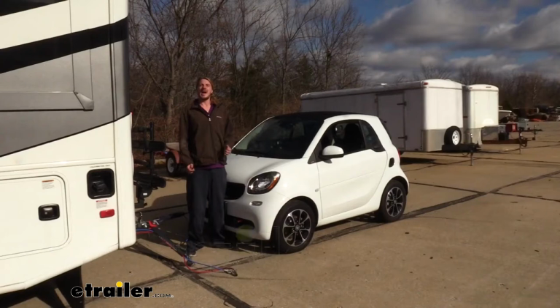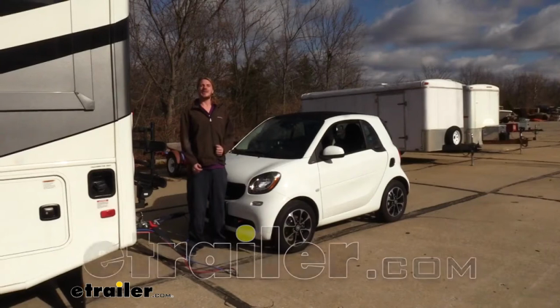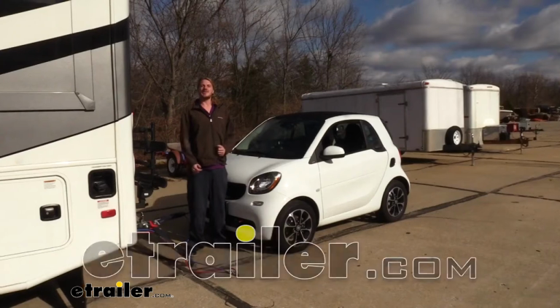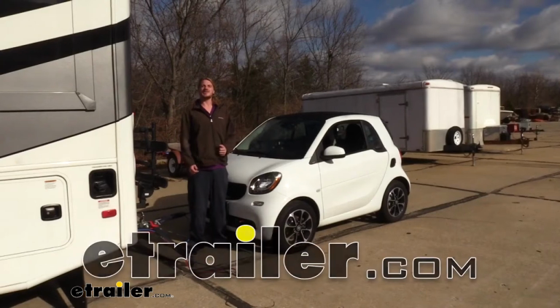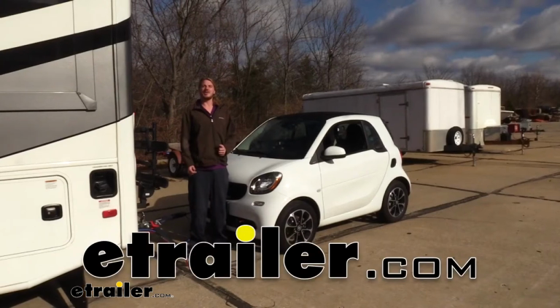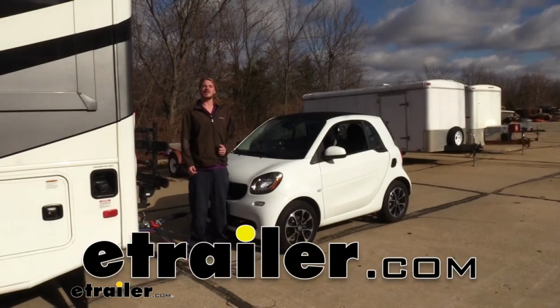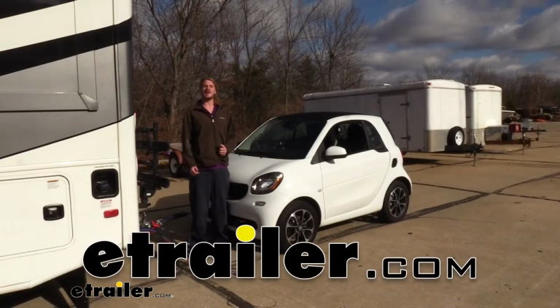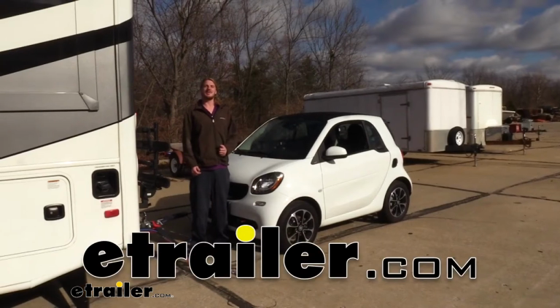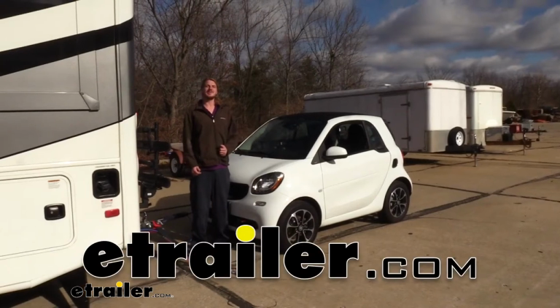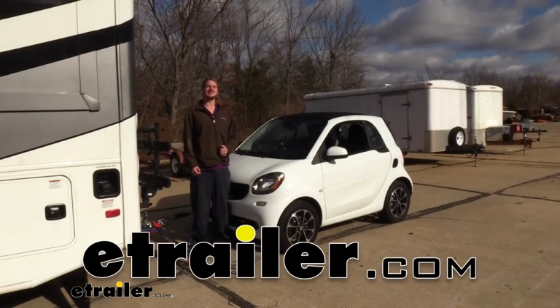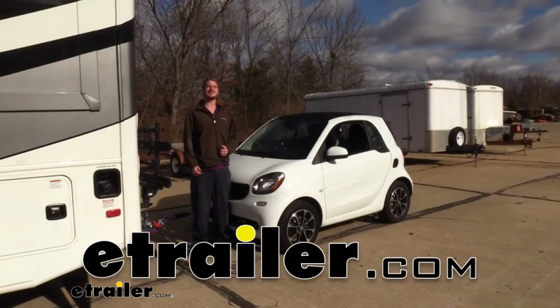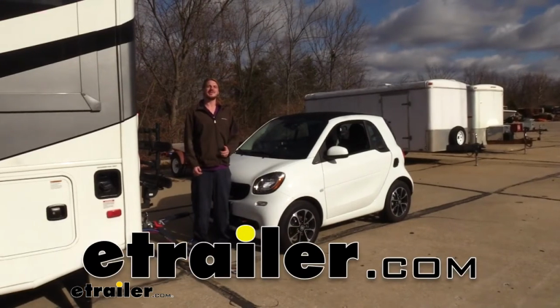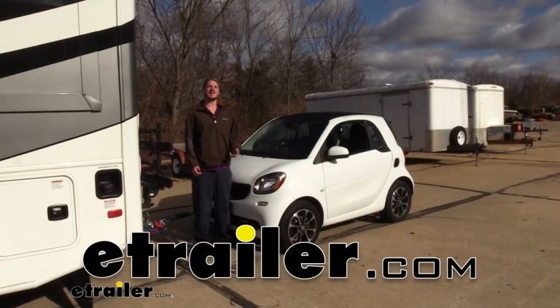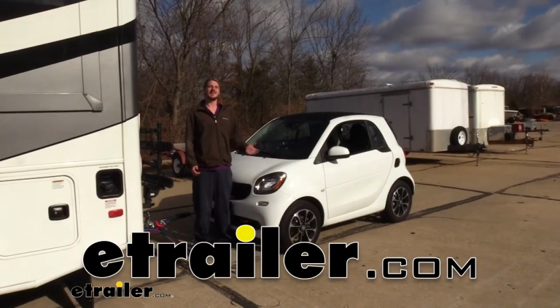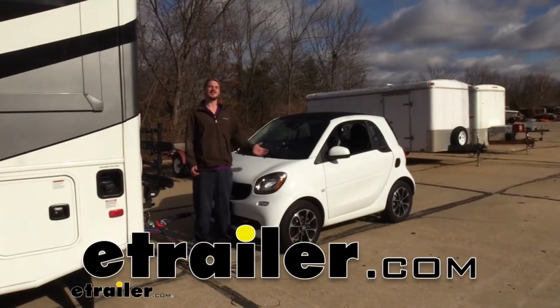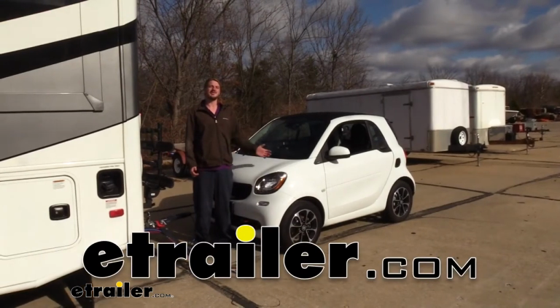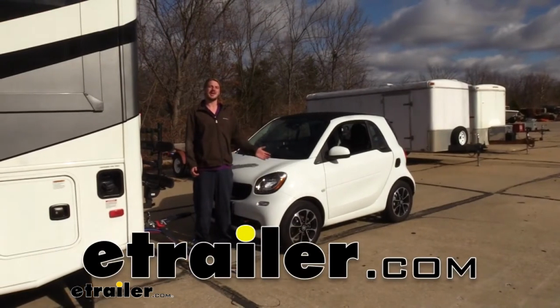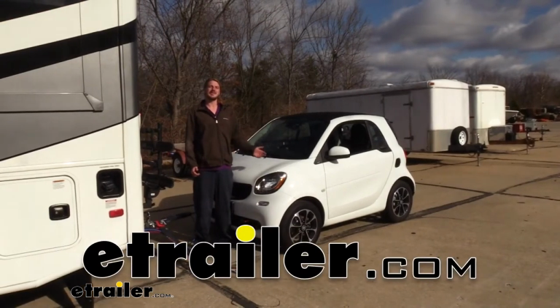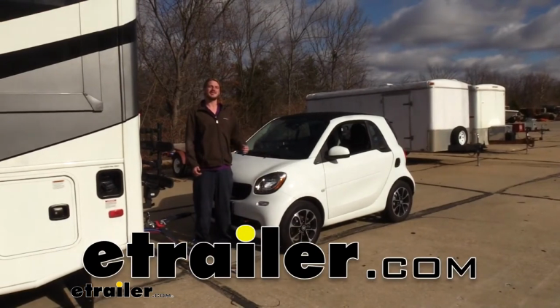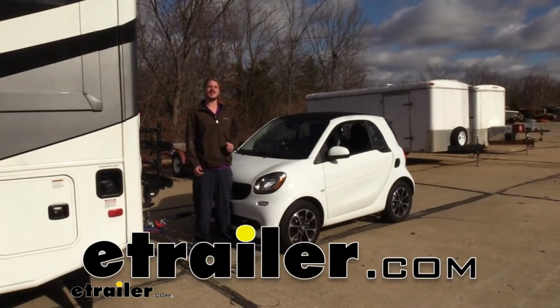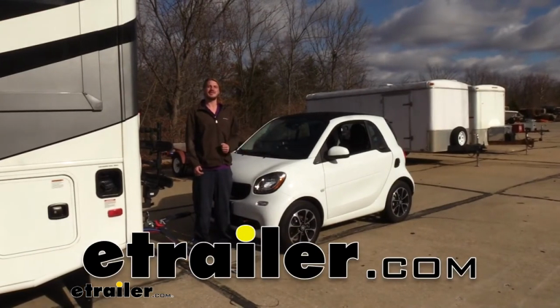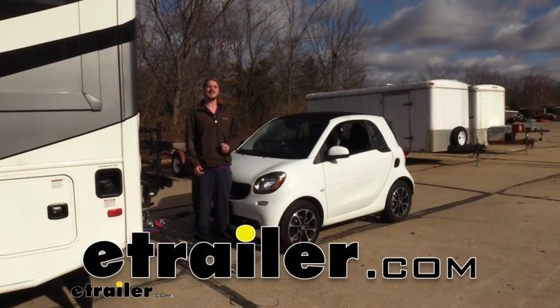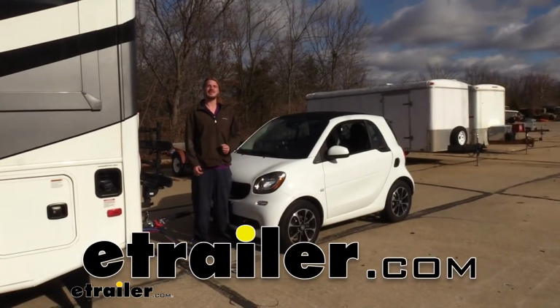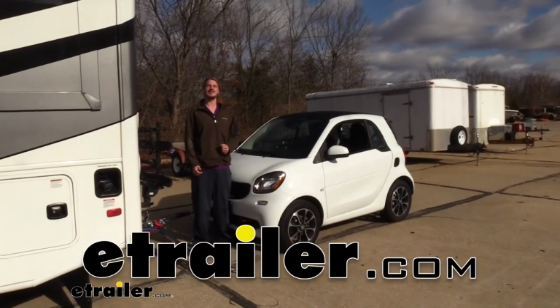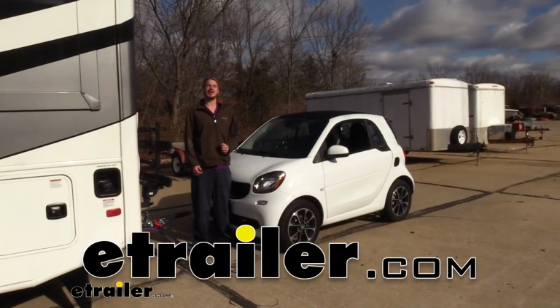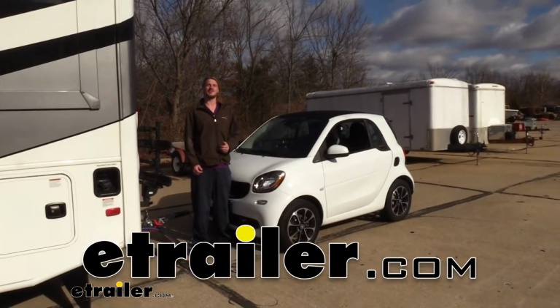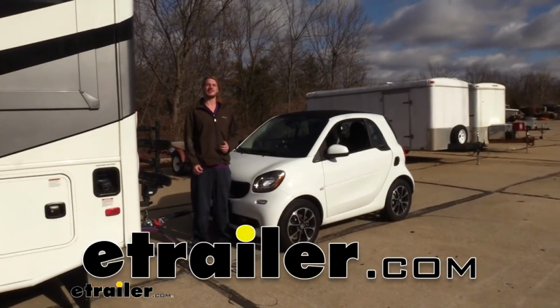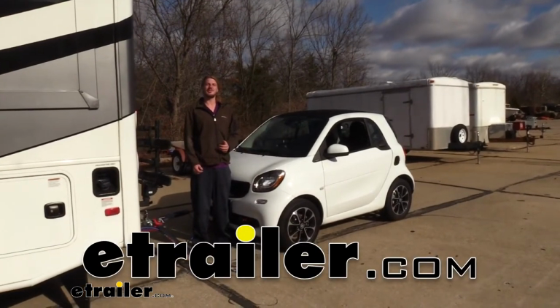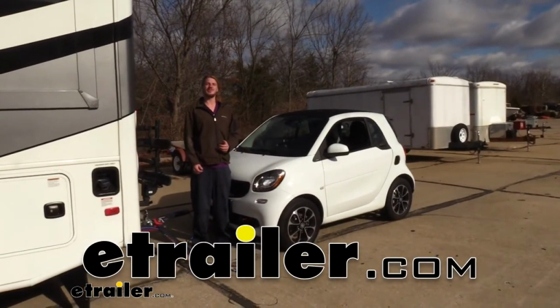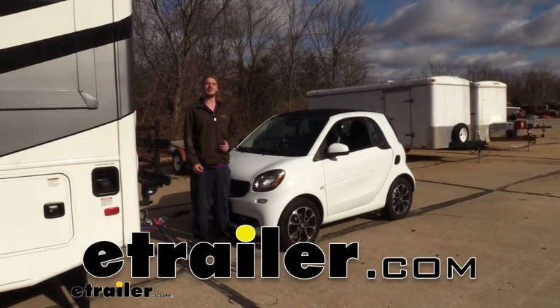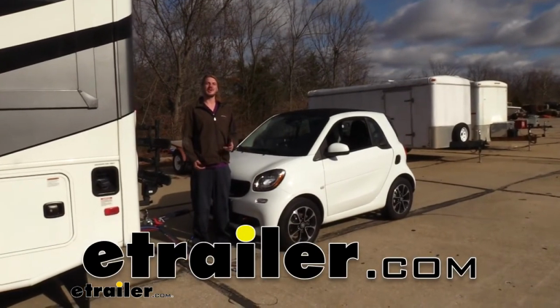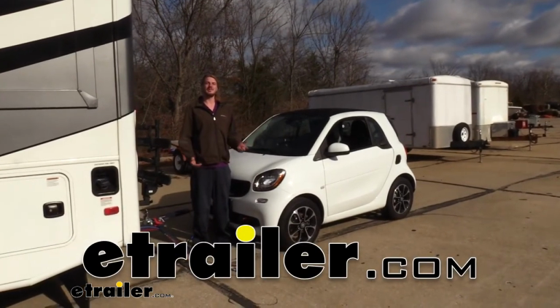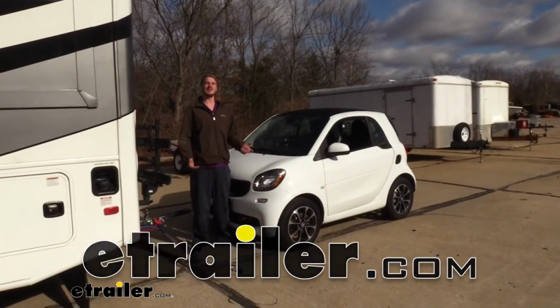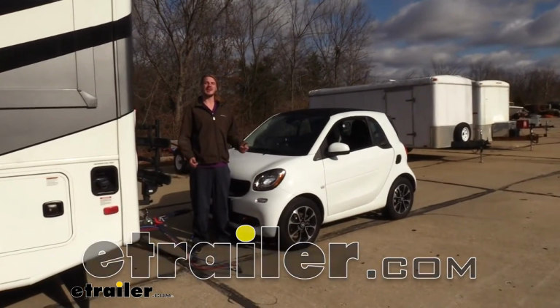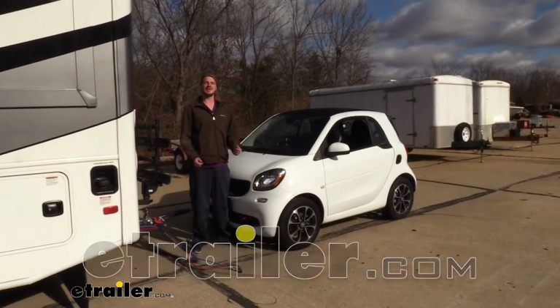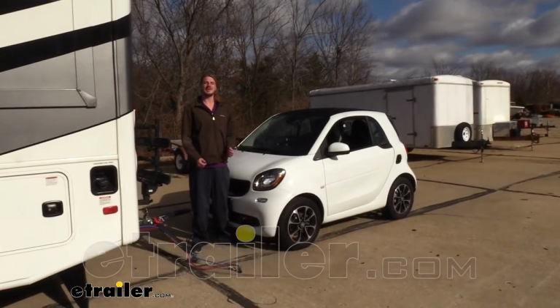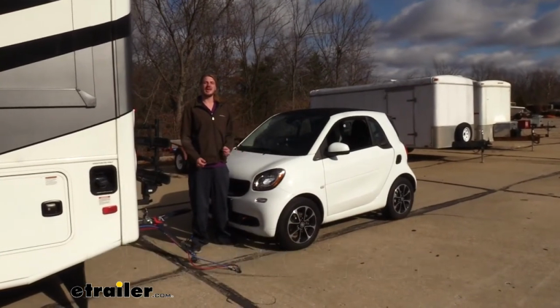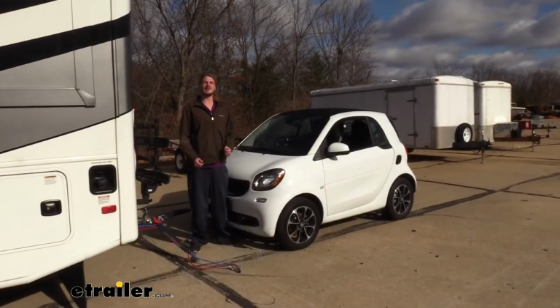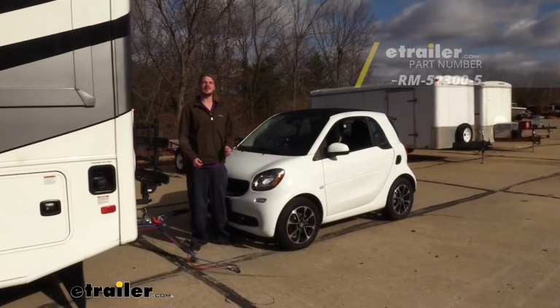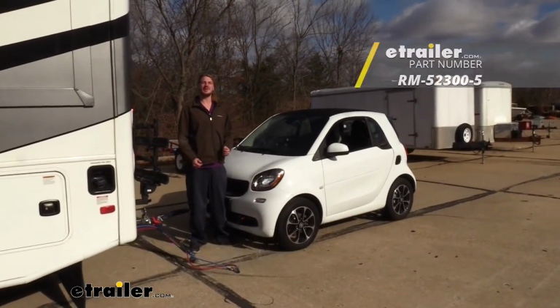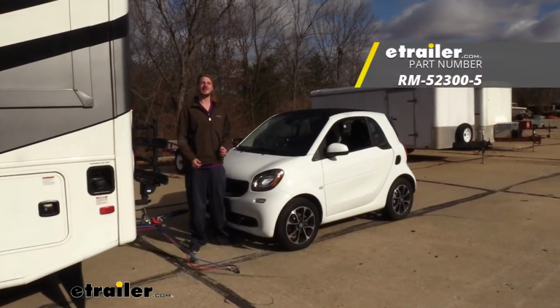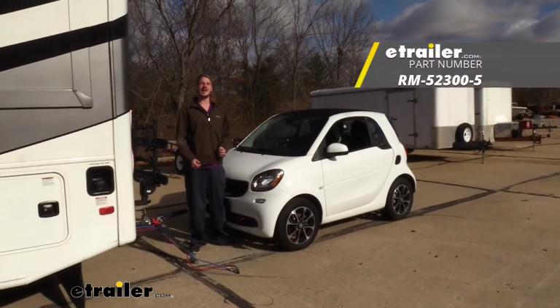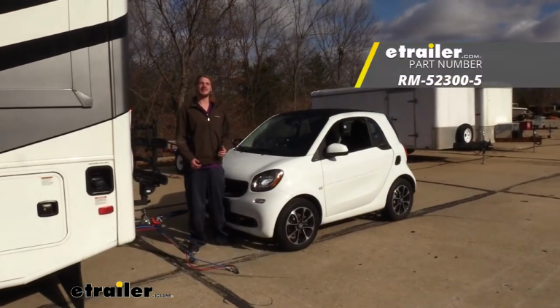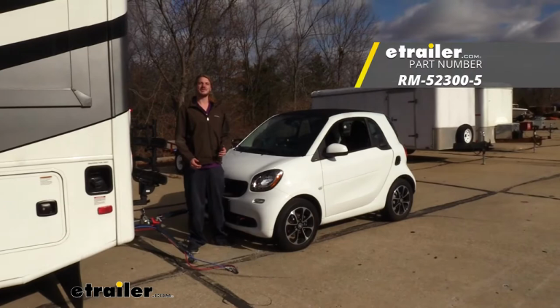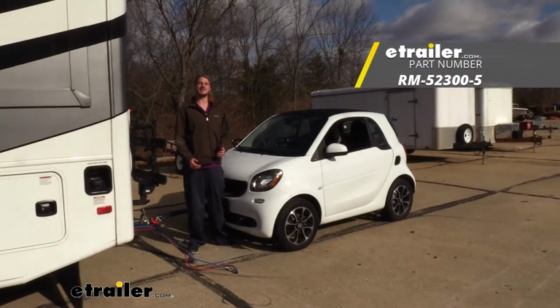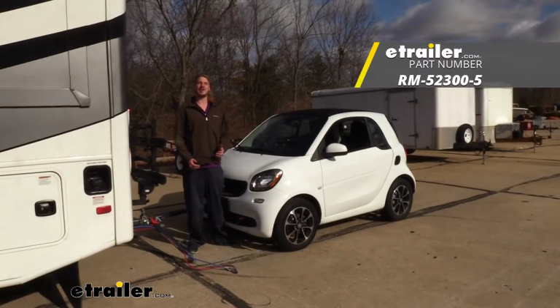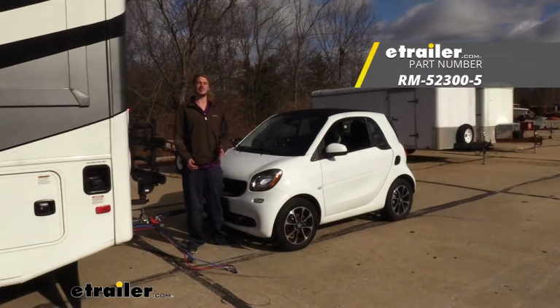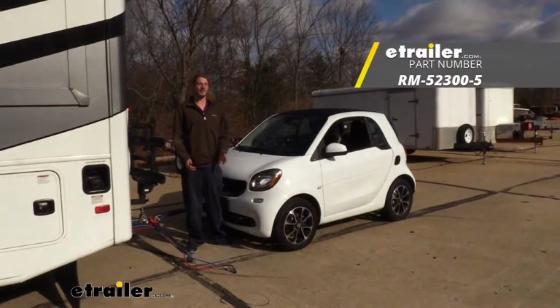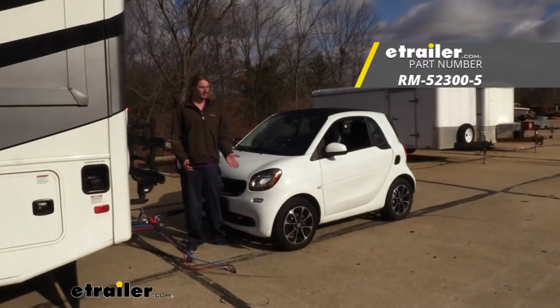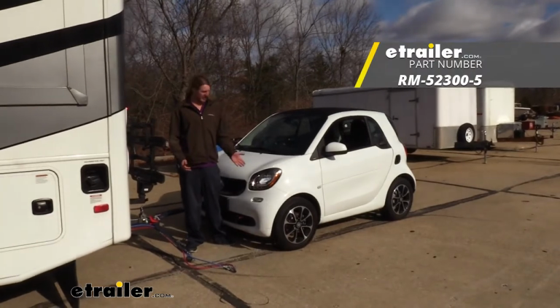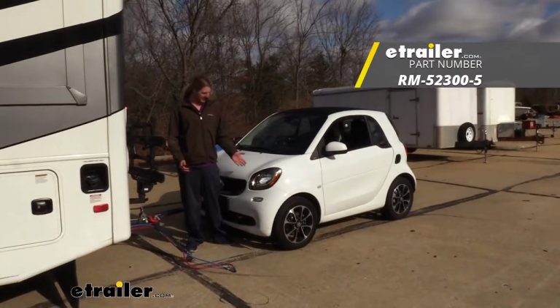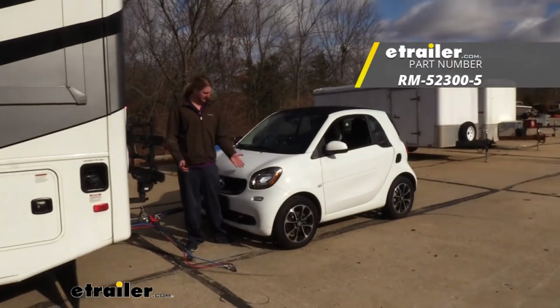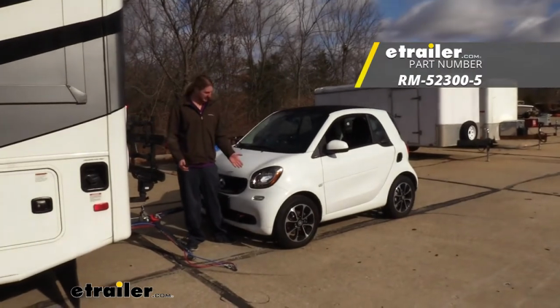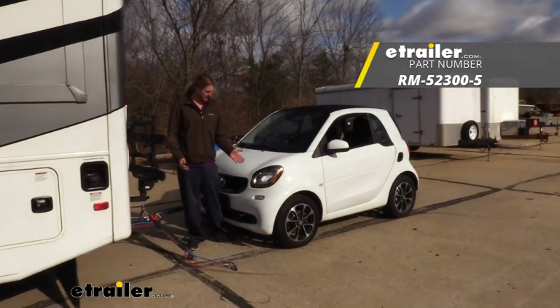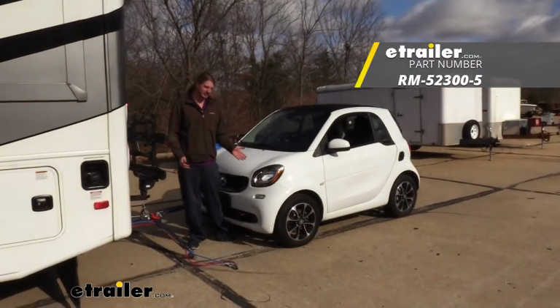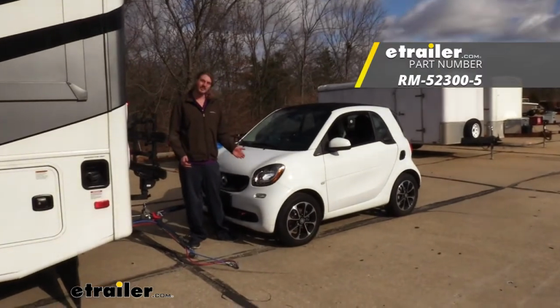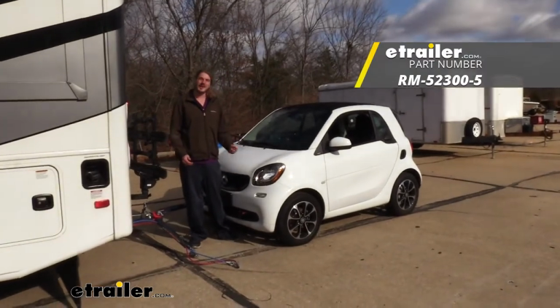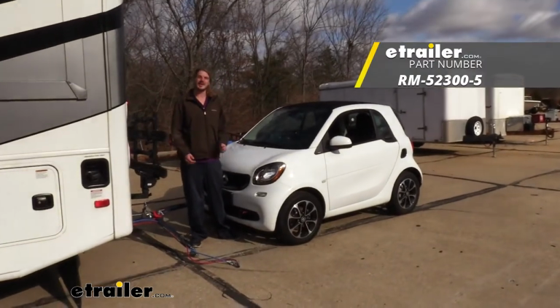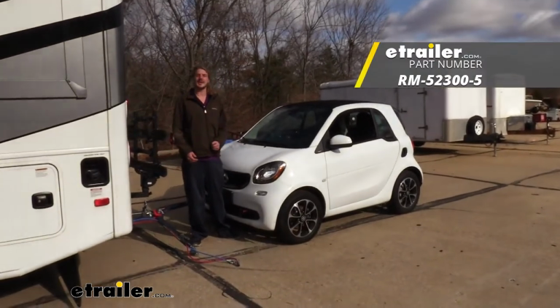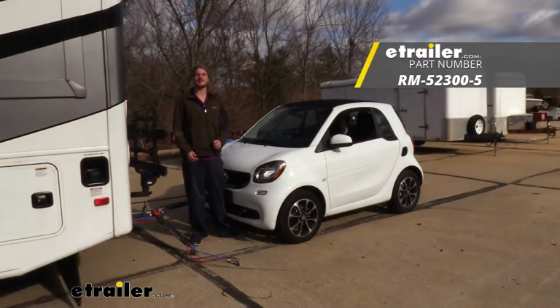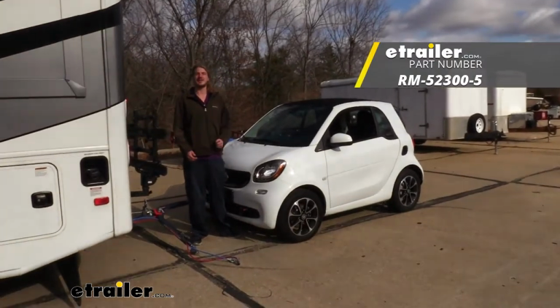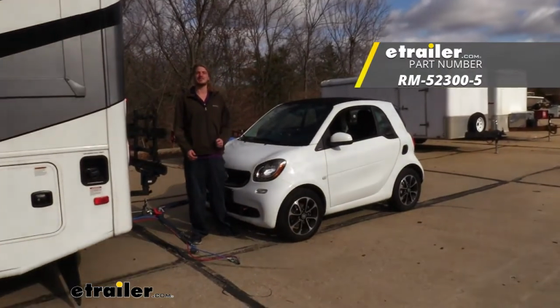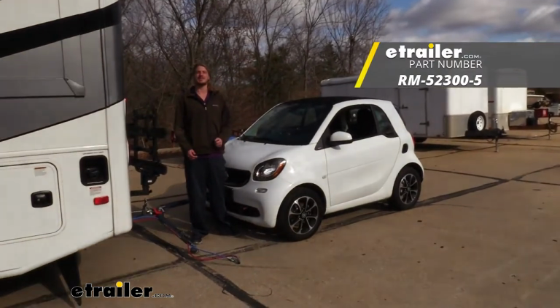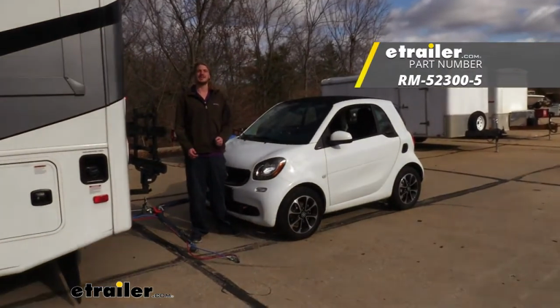Hi there, smart car owners. Today in your 2017 Smart for Two, we're going to be taking a look at and showing you how to install Roadmaster's Direct Connect base plate.